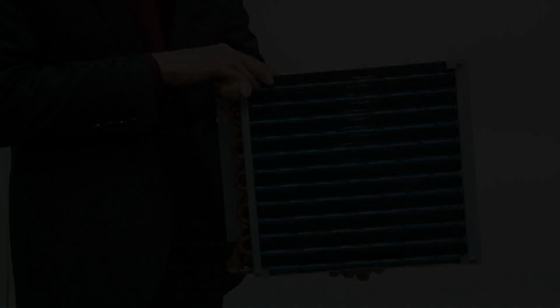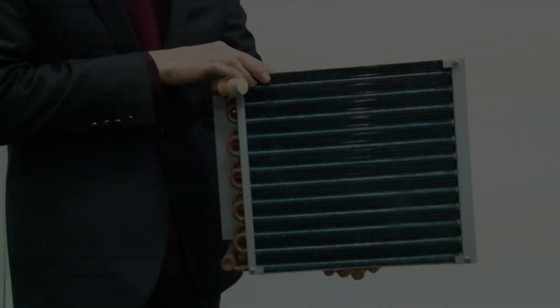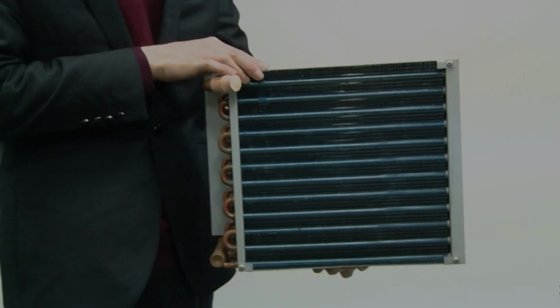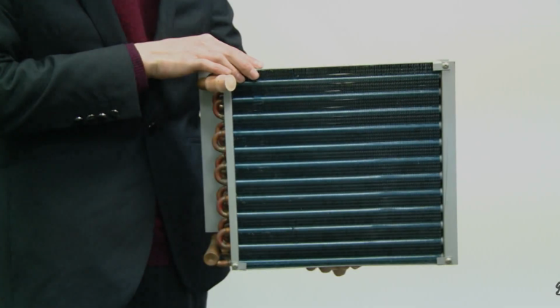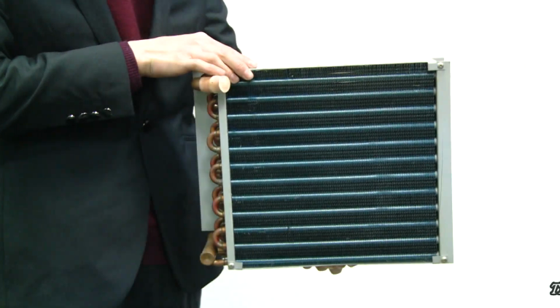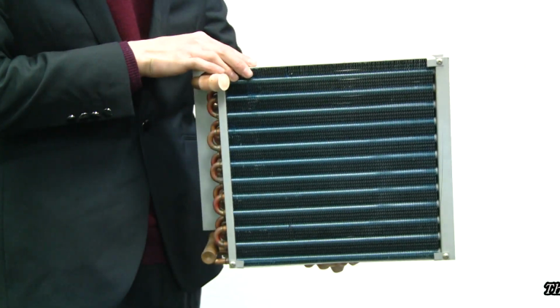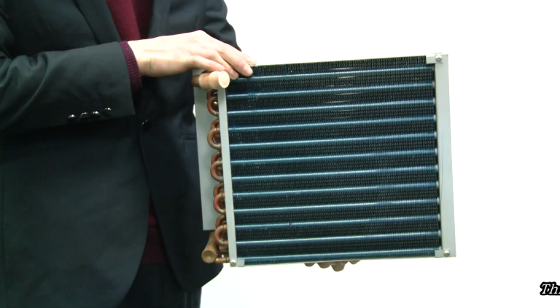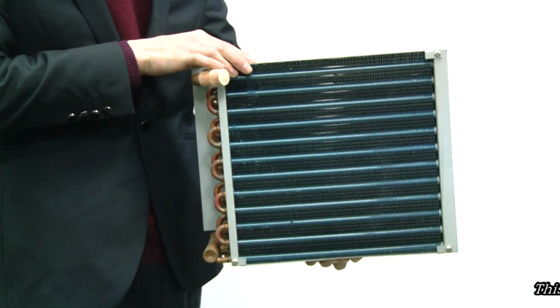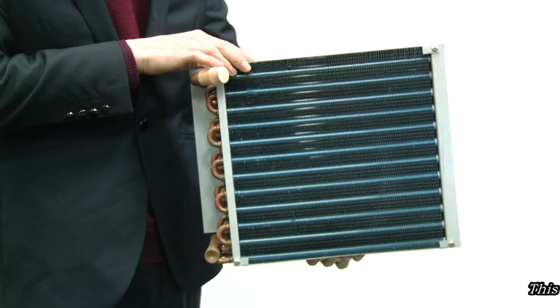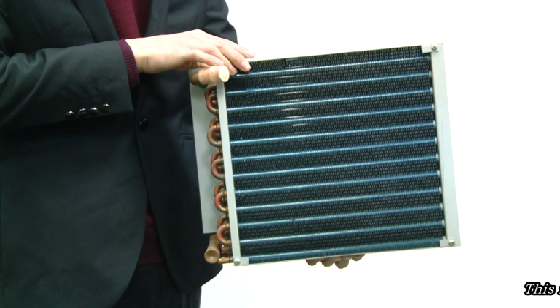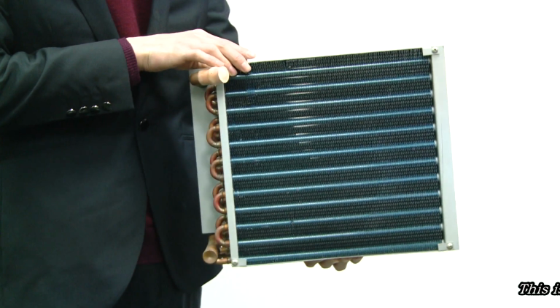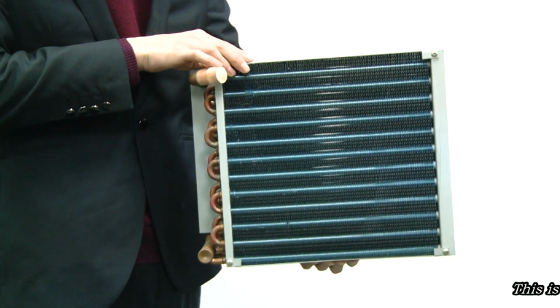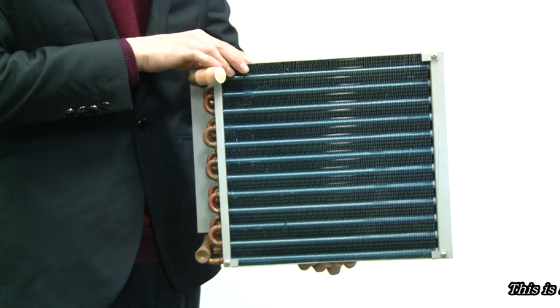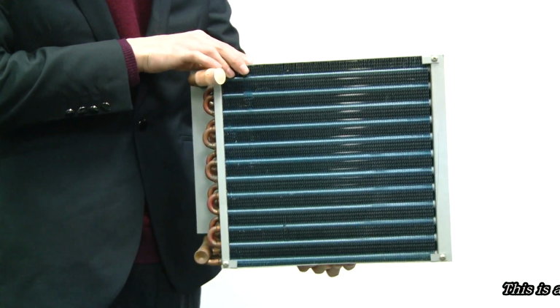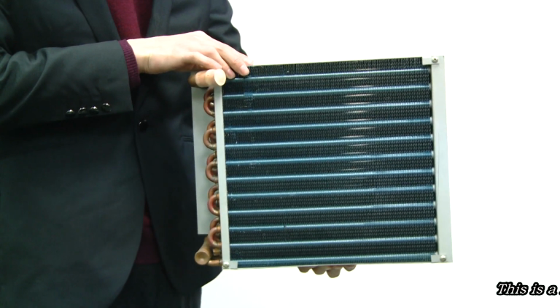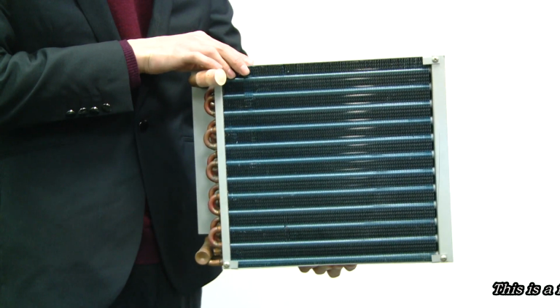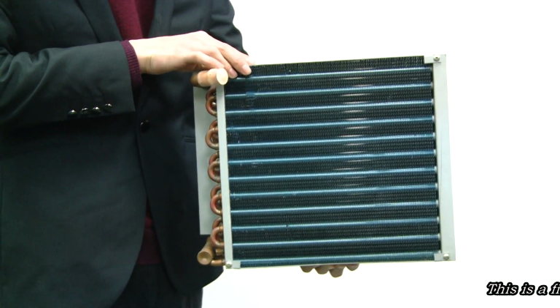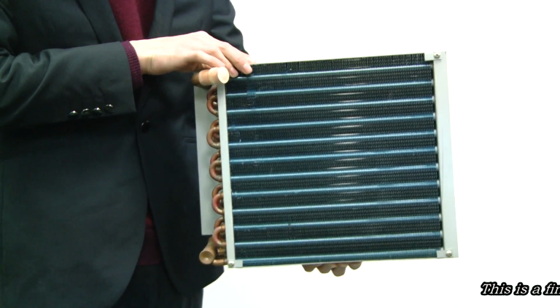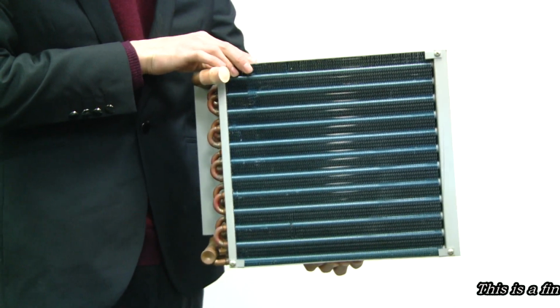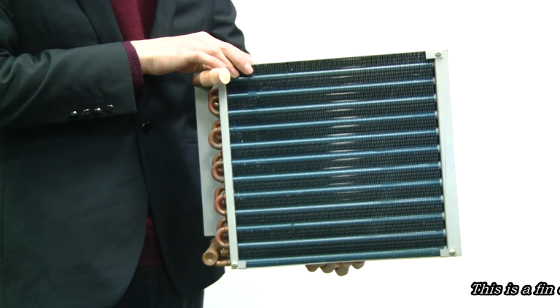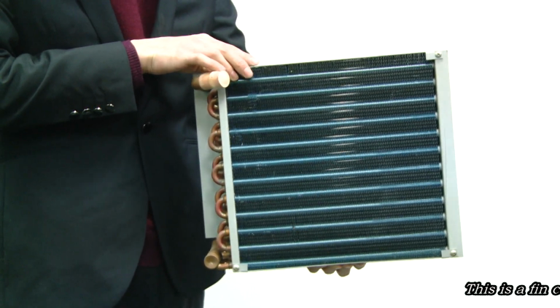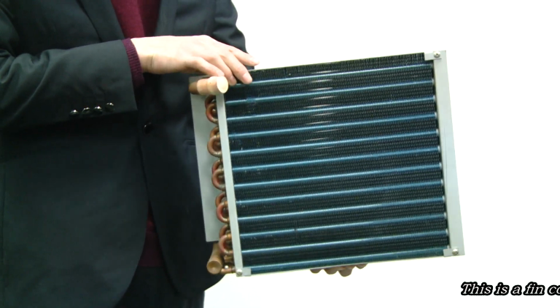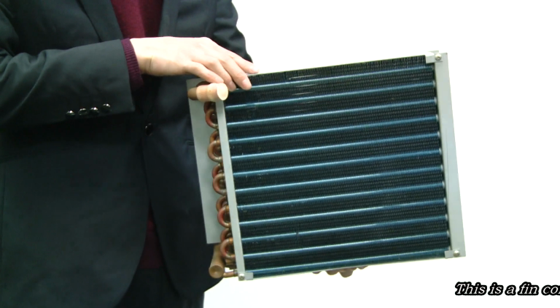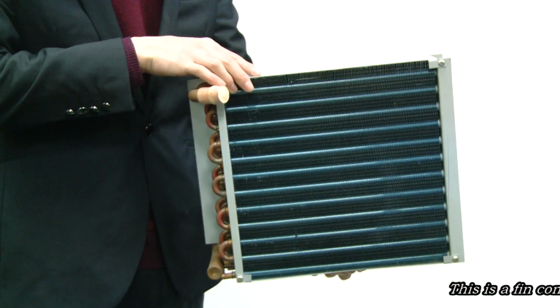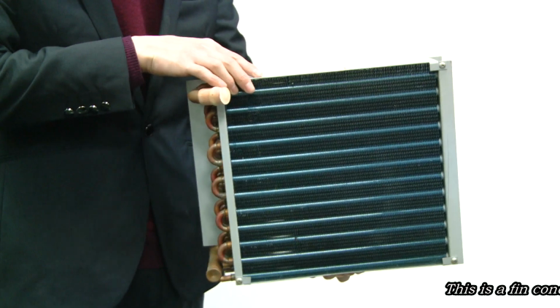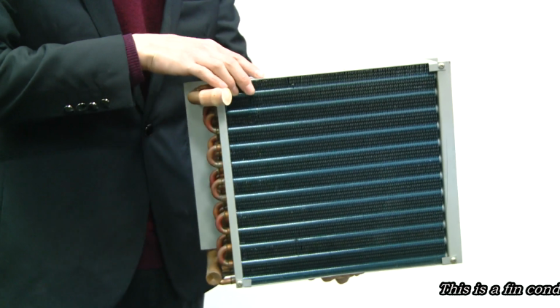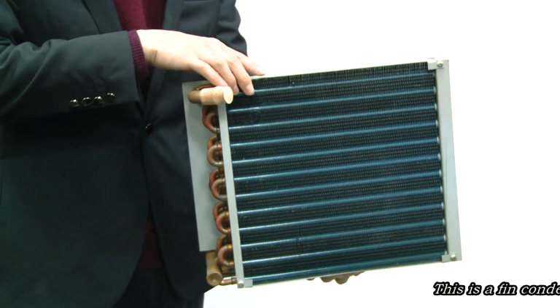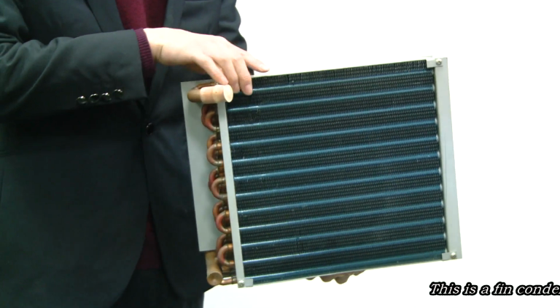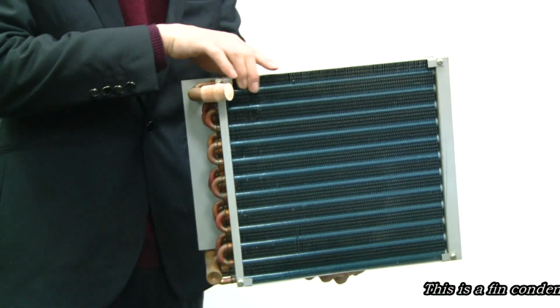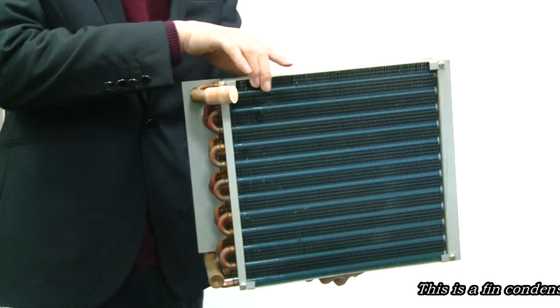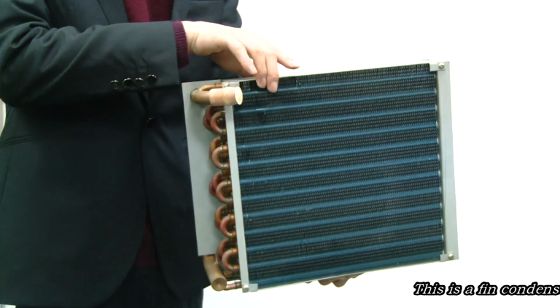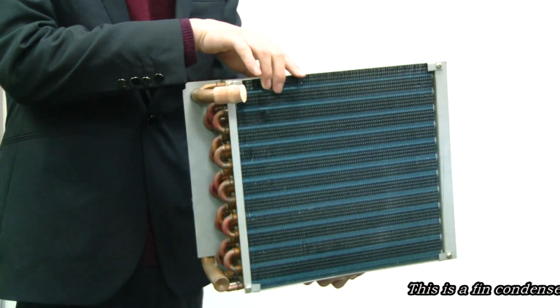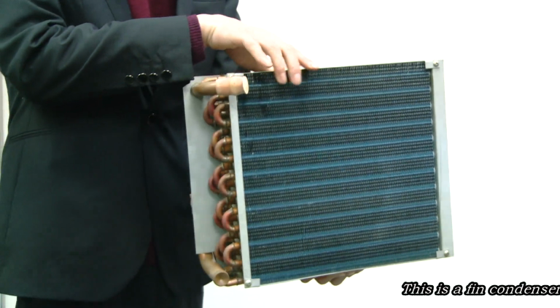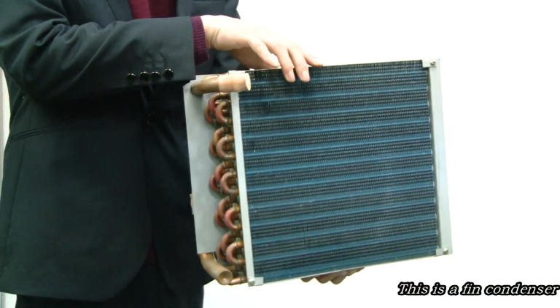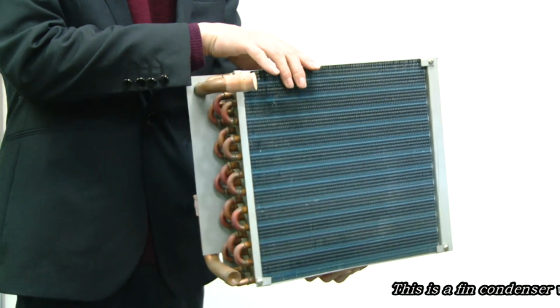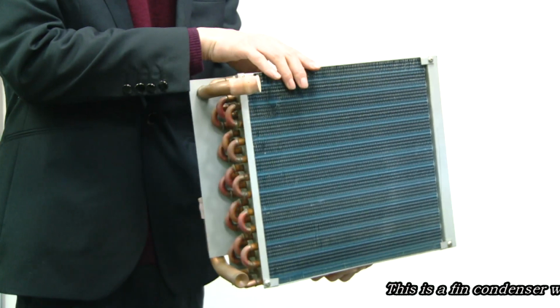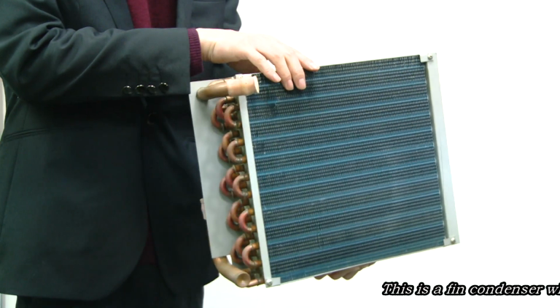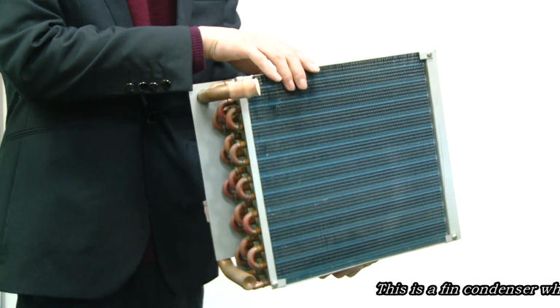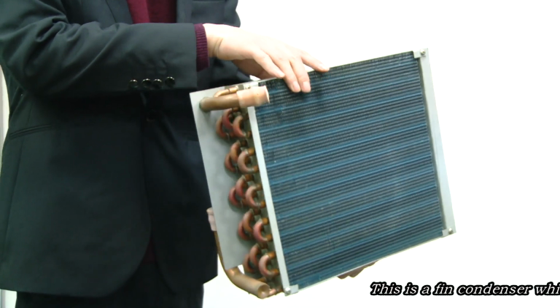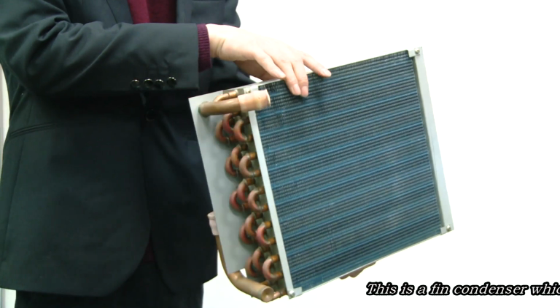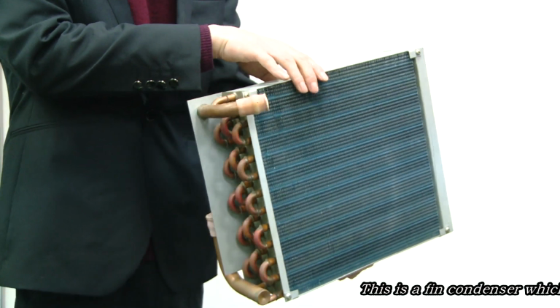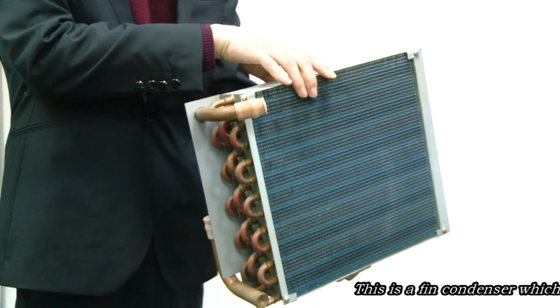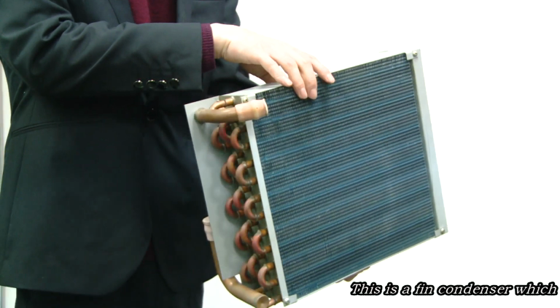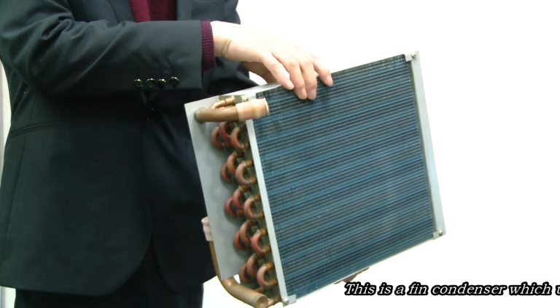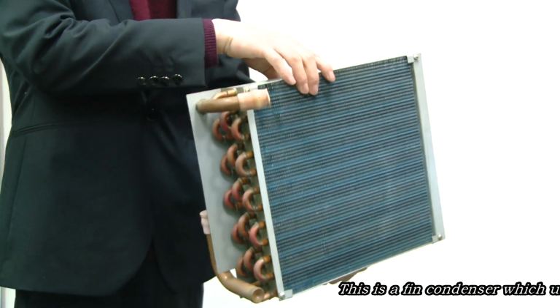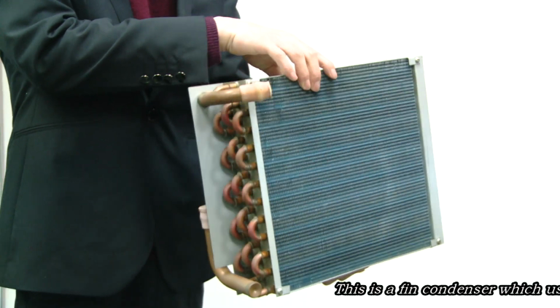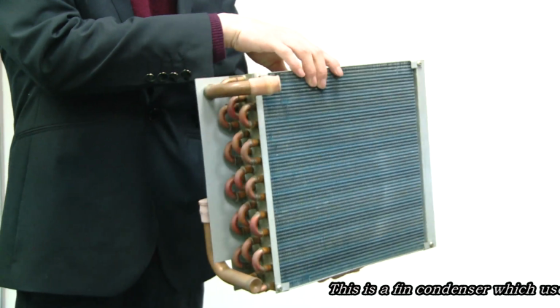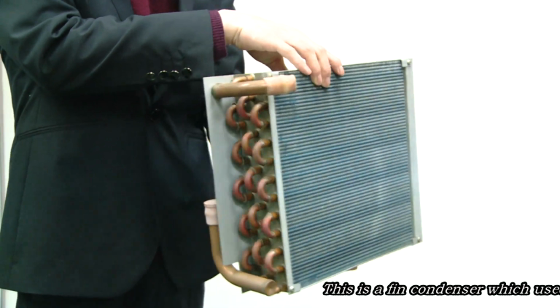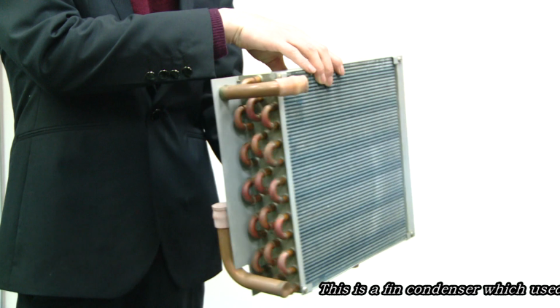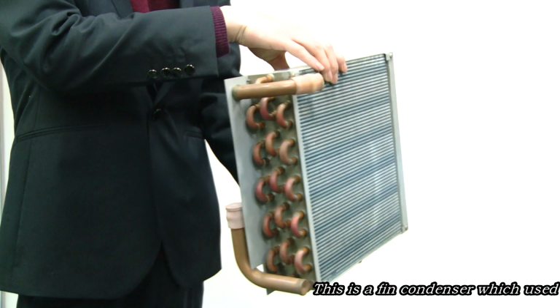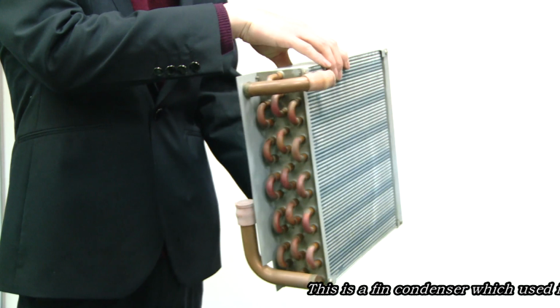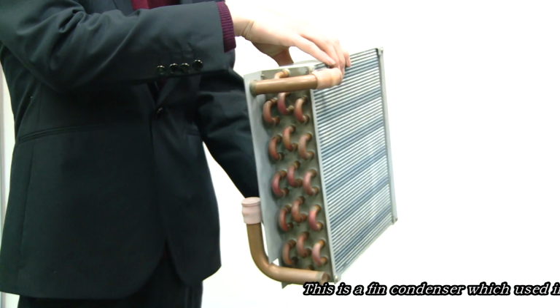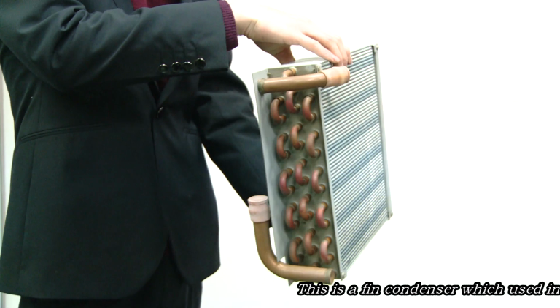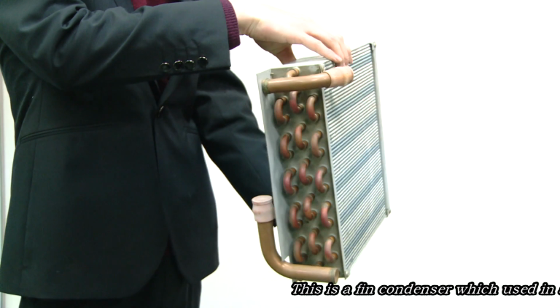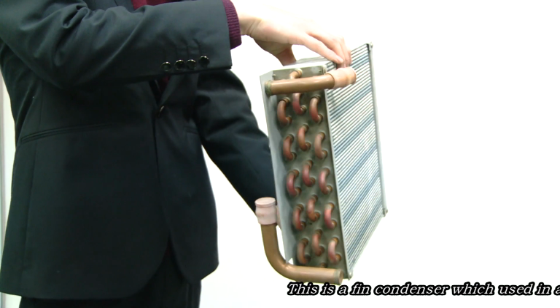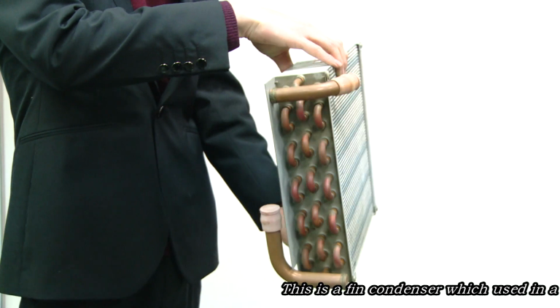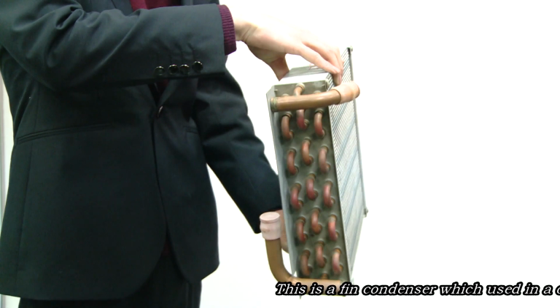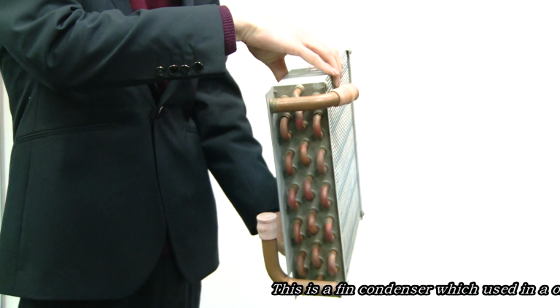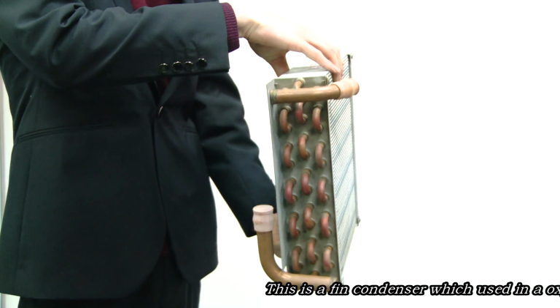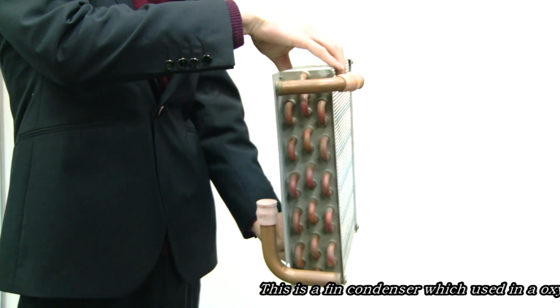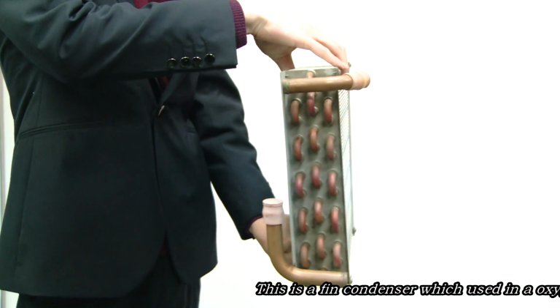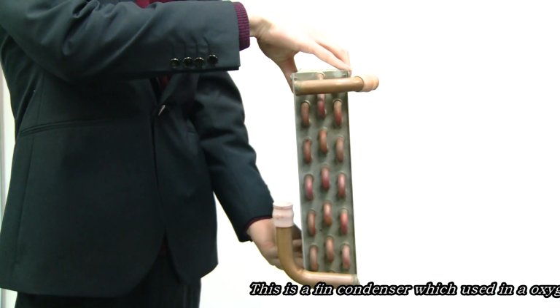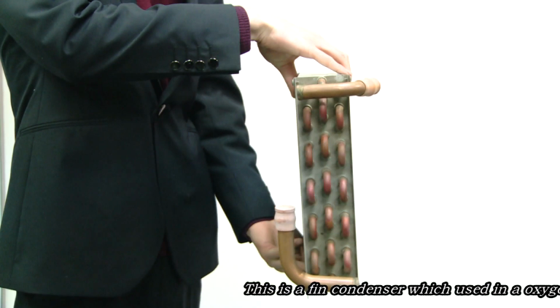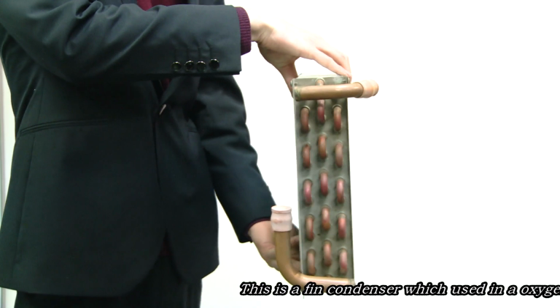This is a thin condenser, which can be used in an oxygen making machine.